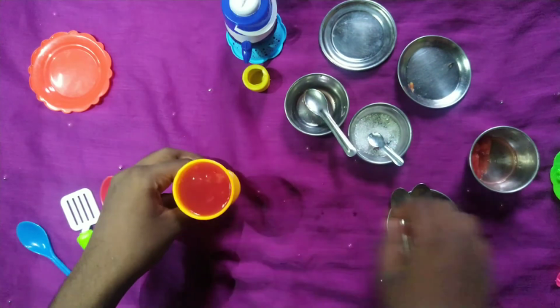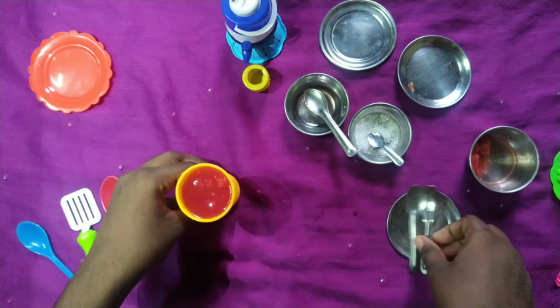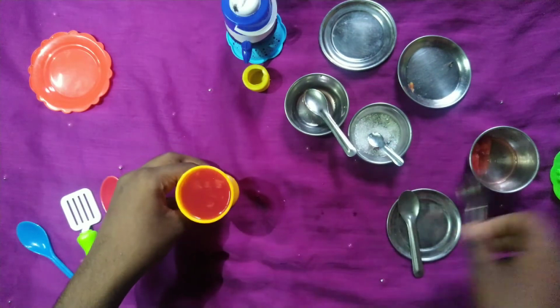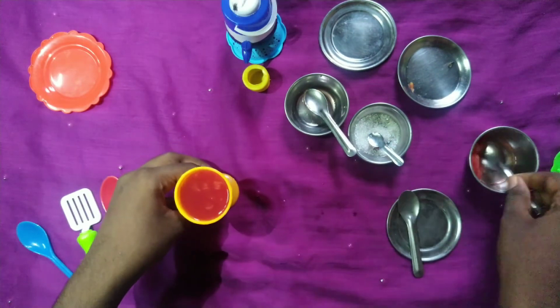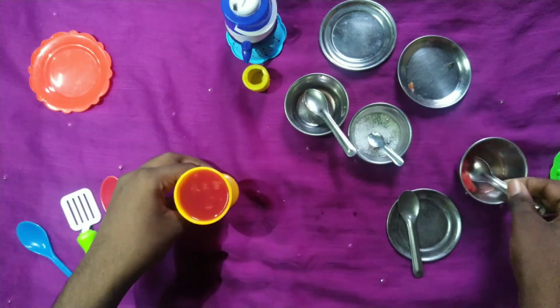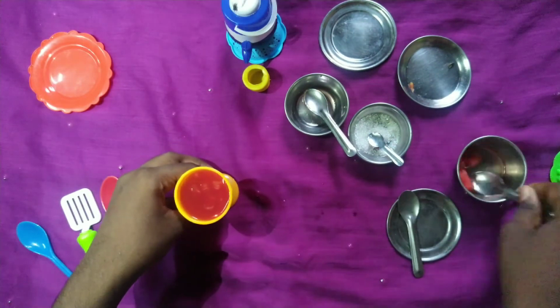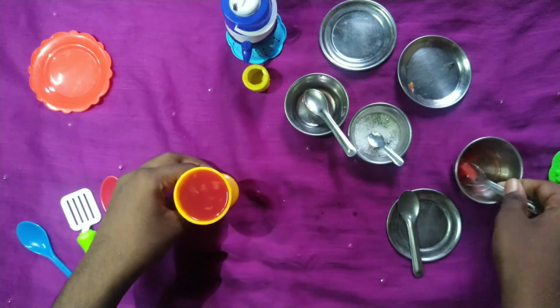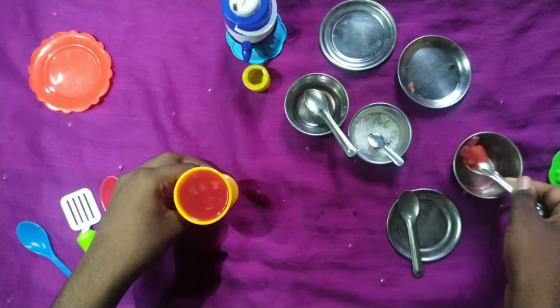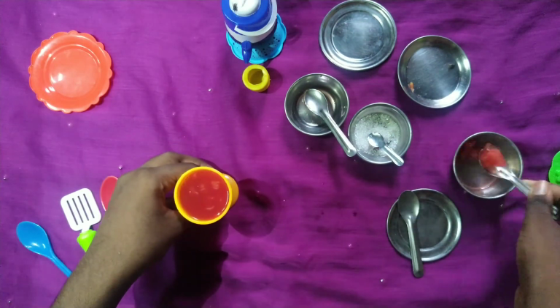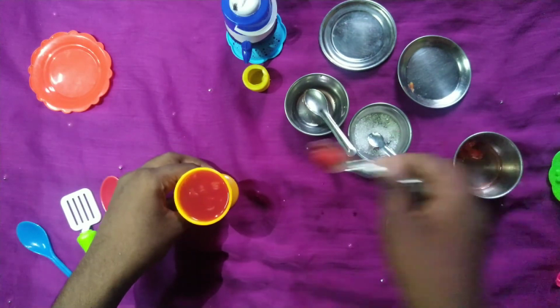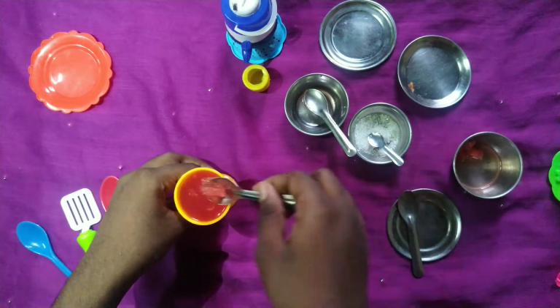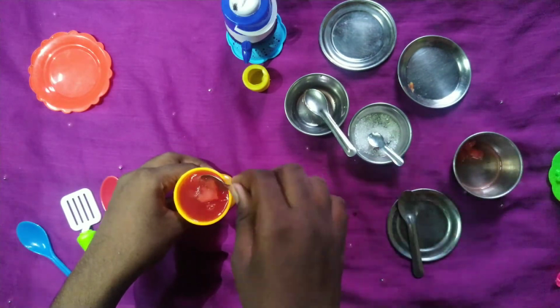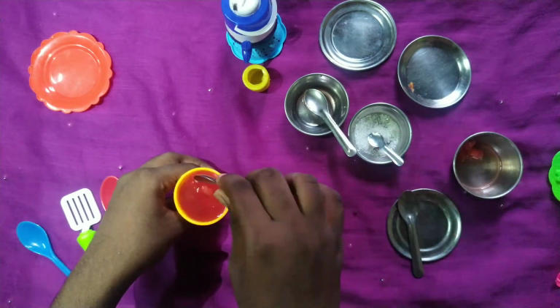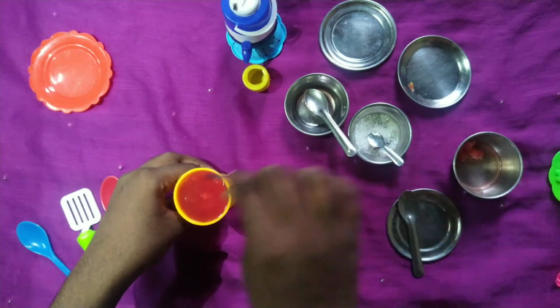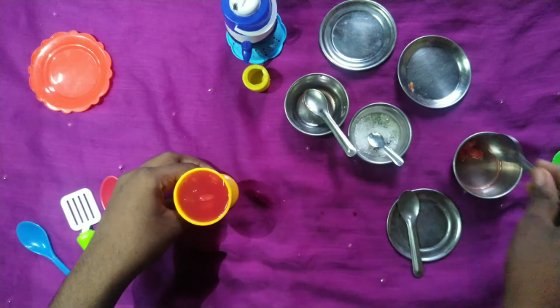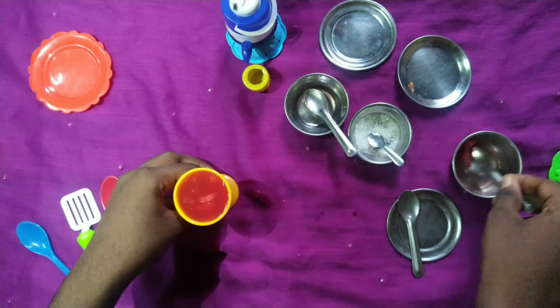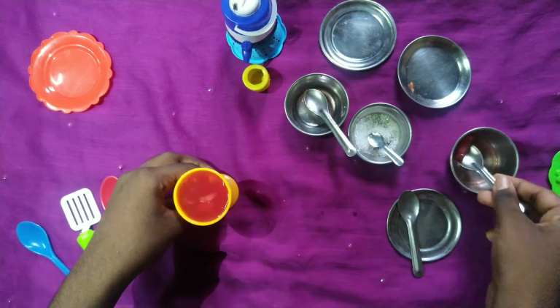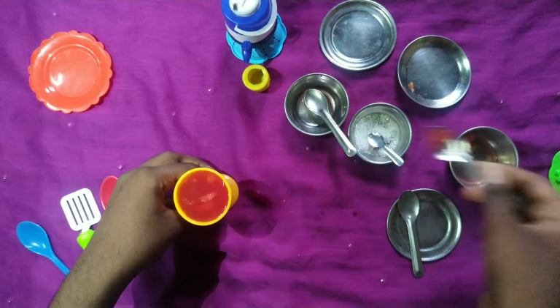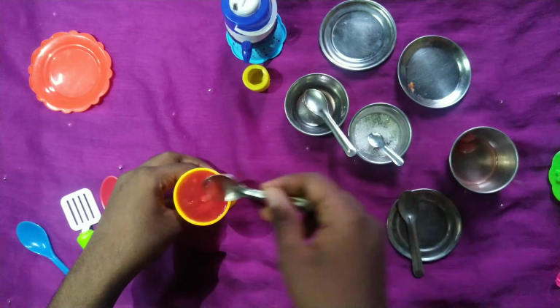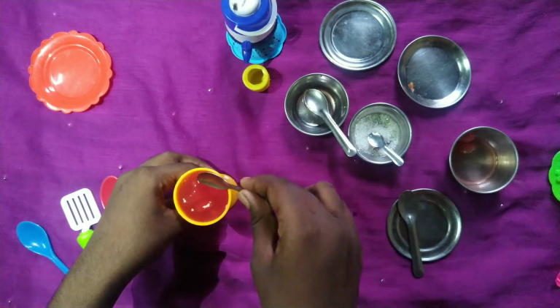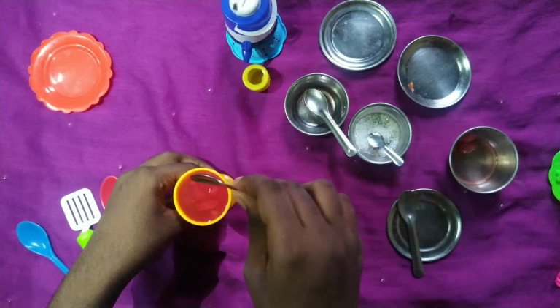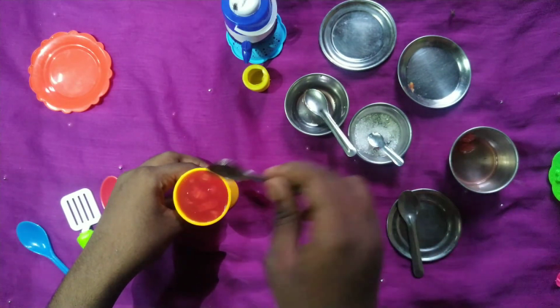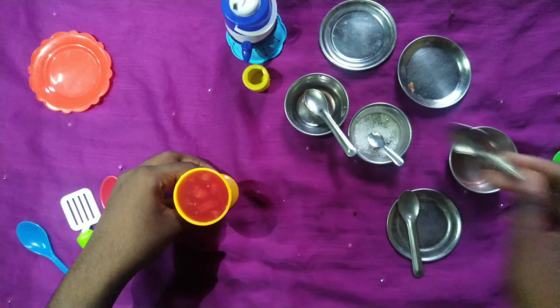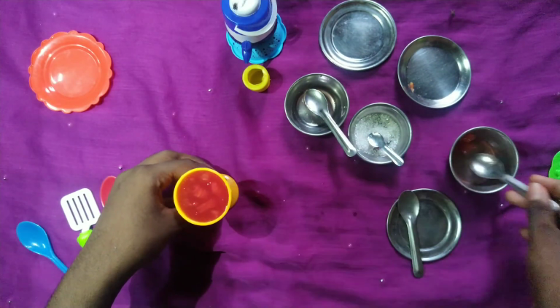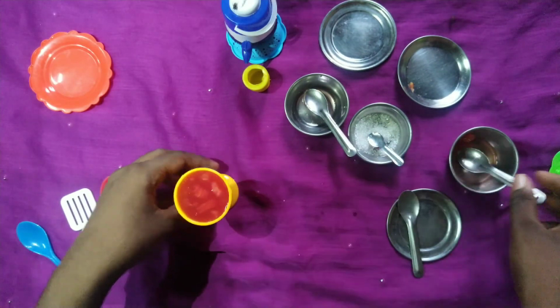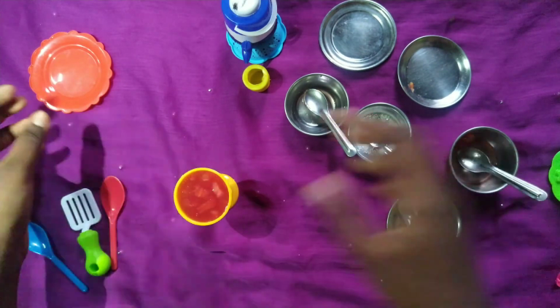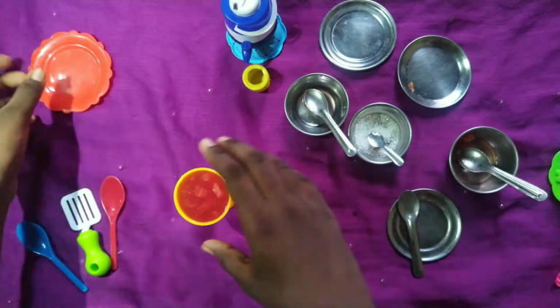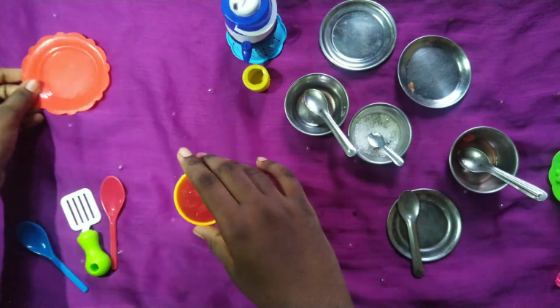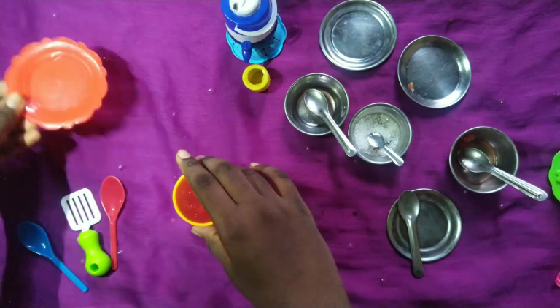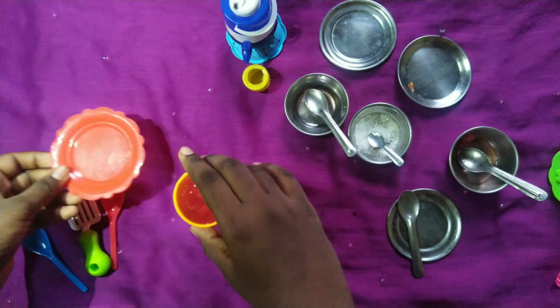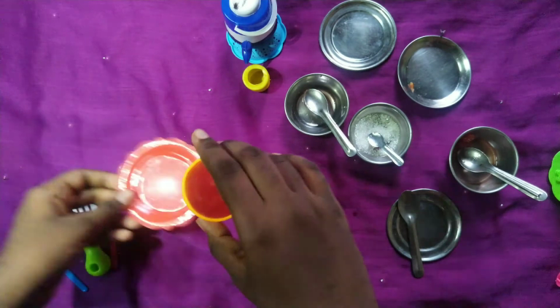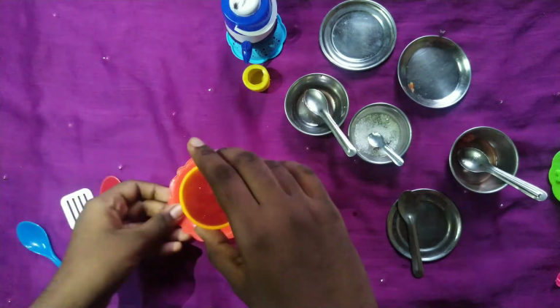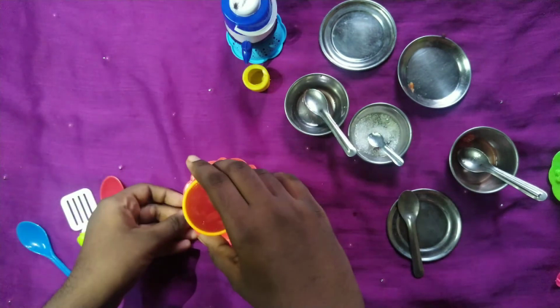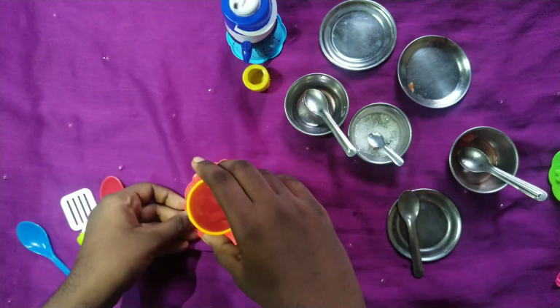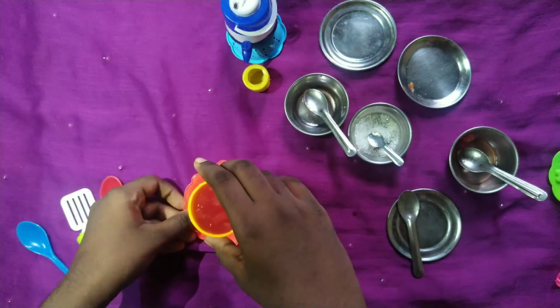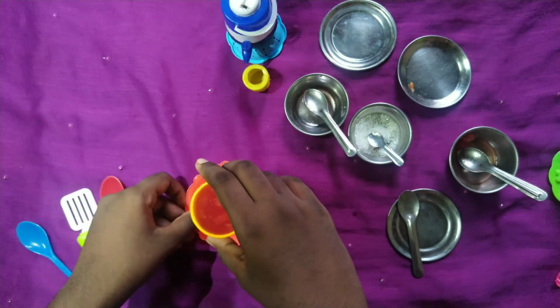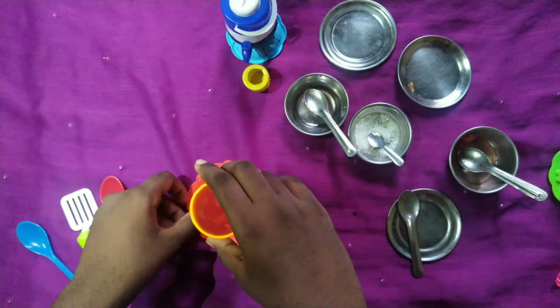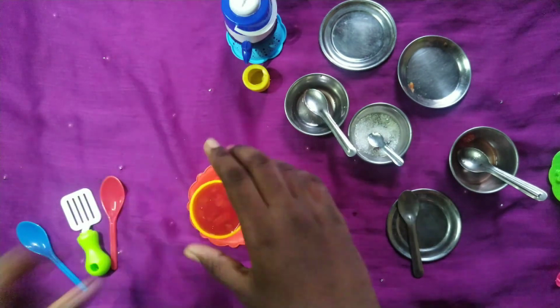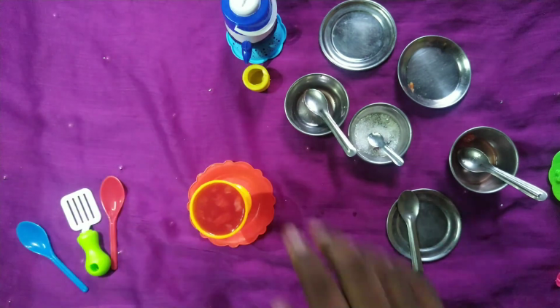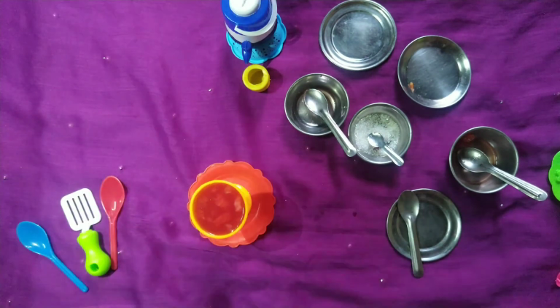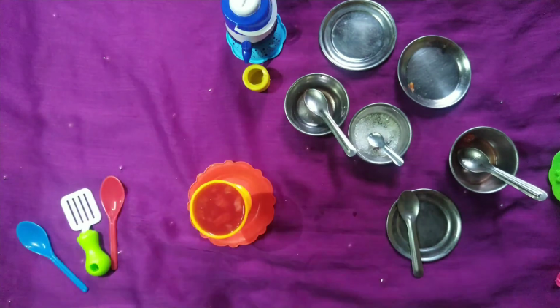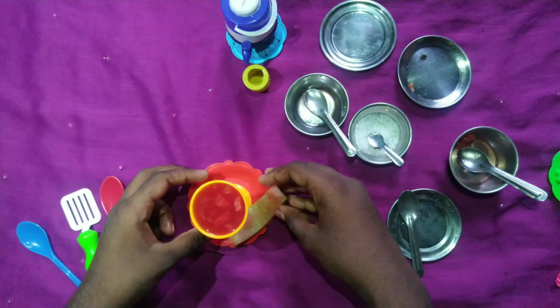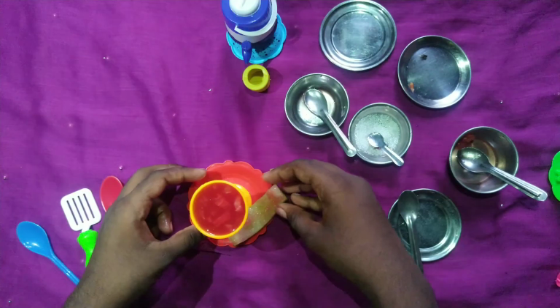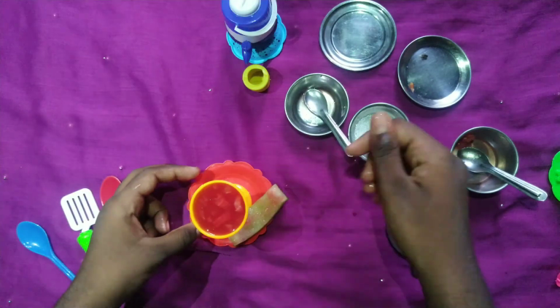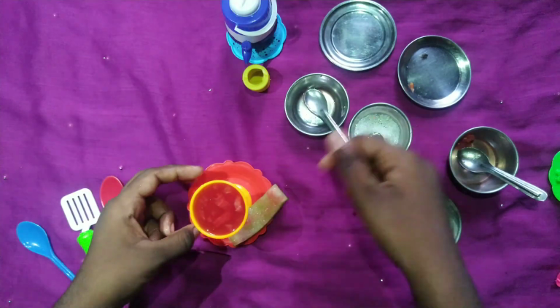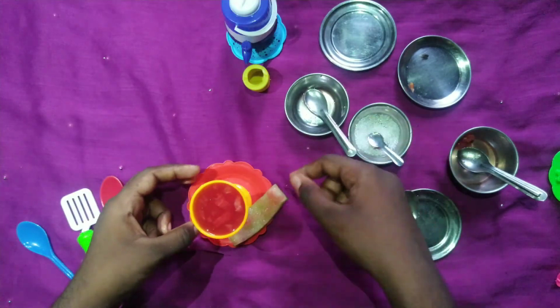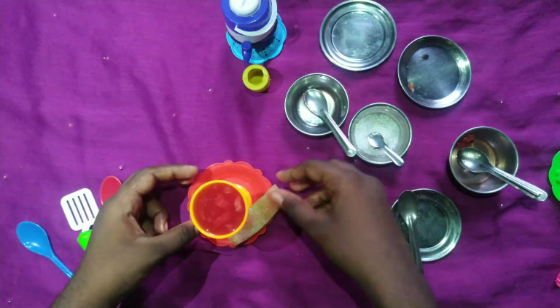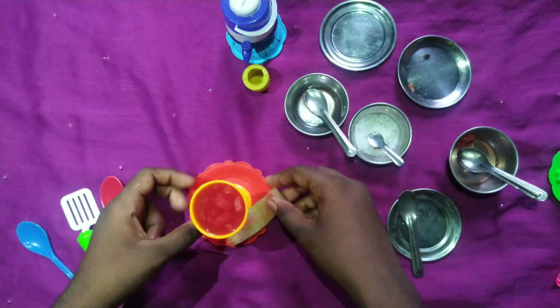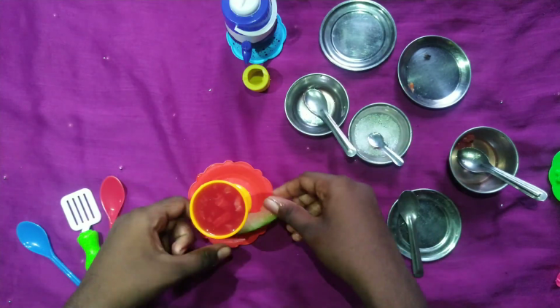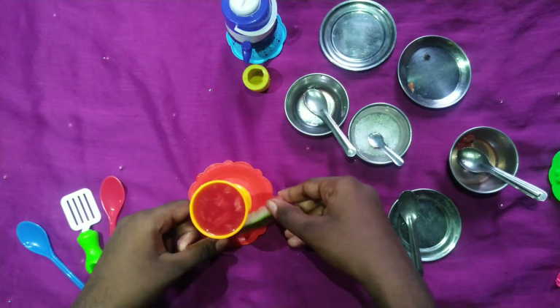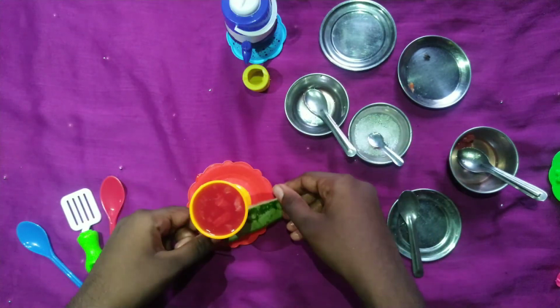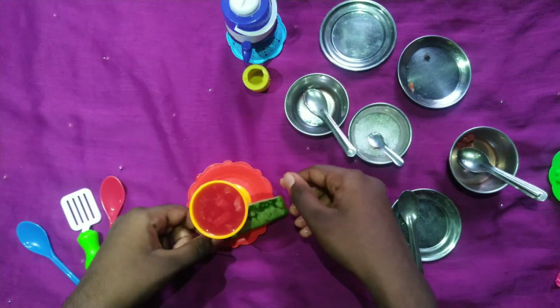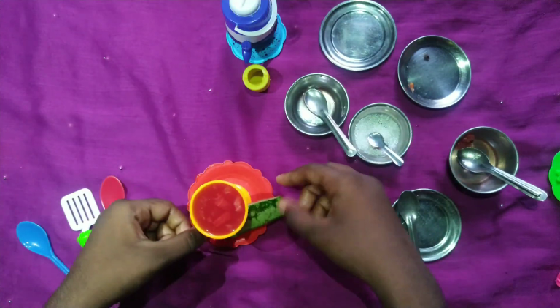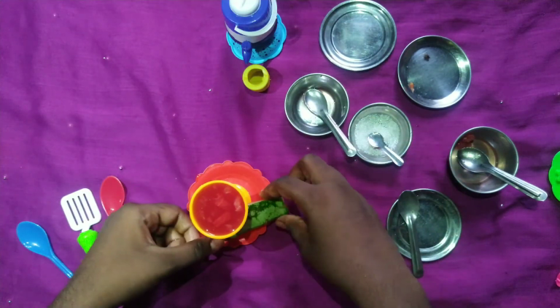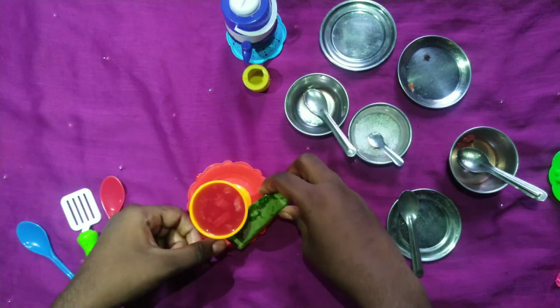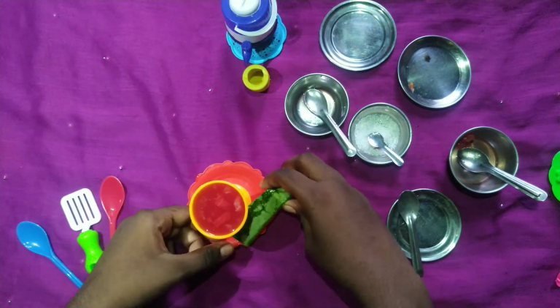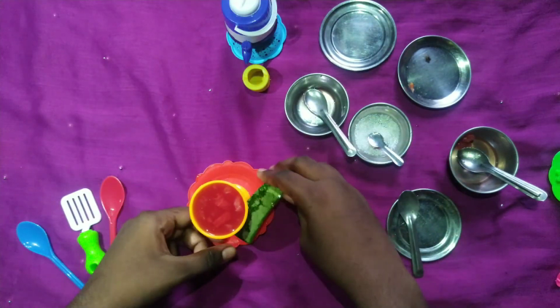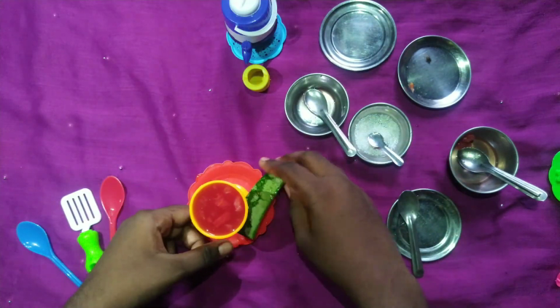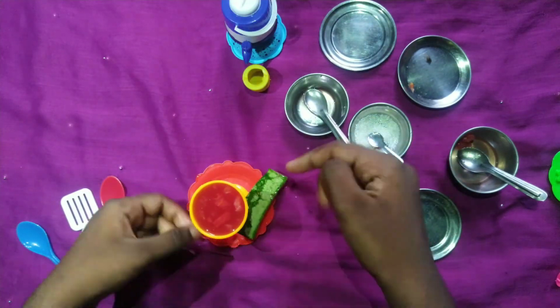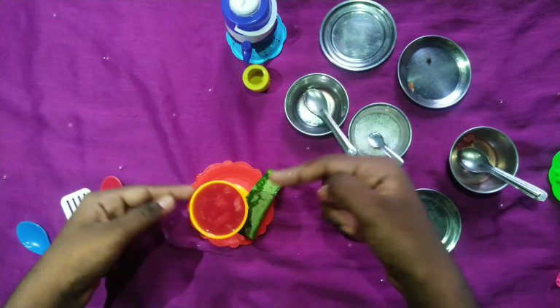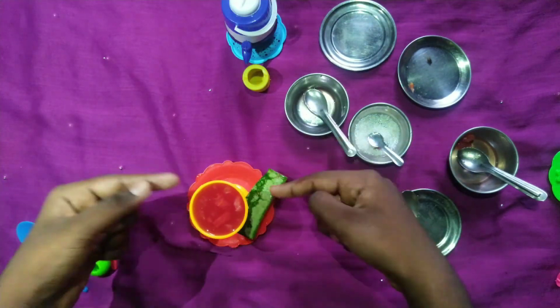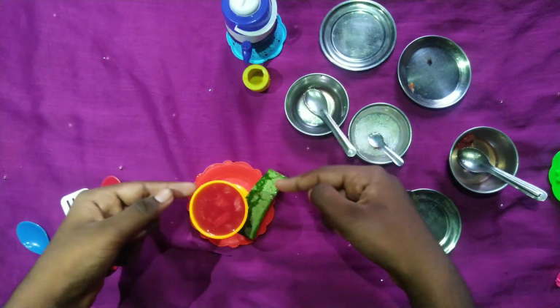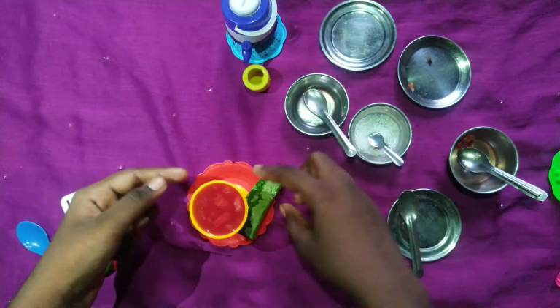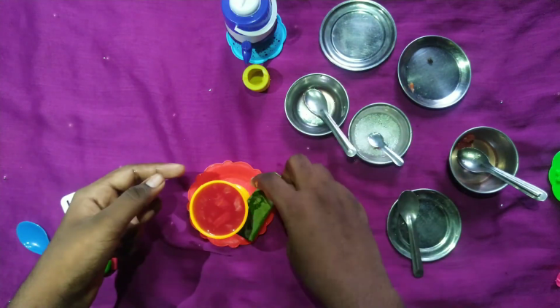I'm going to wash the glass. I'm going to wash the watermelon pieces.